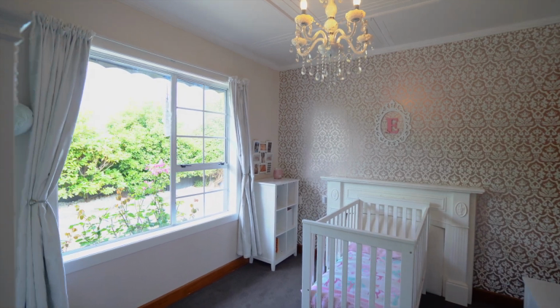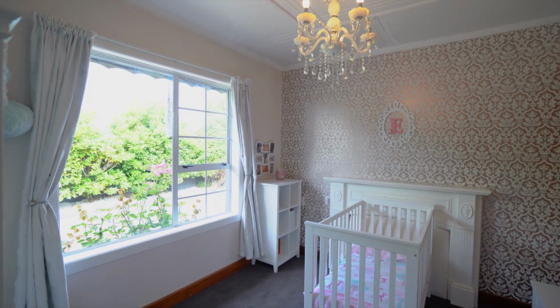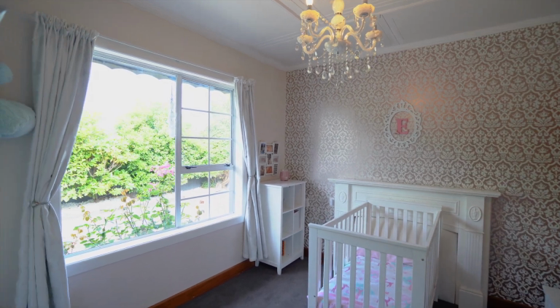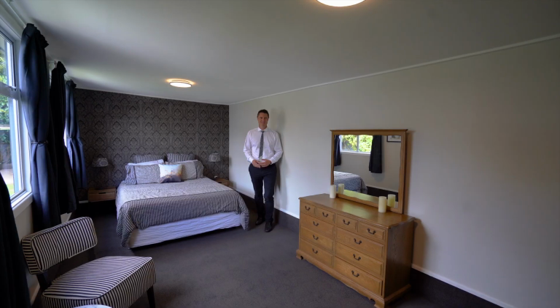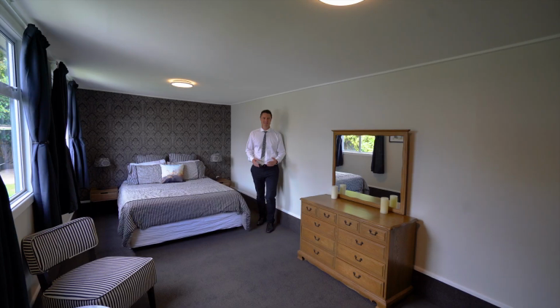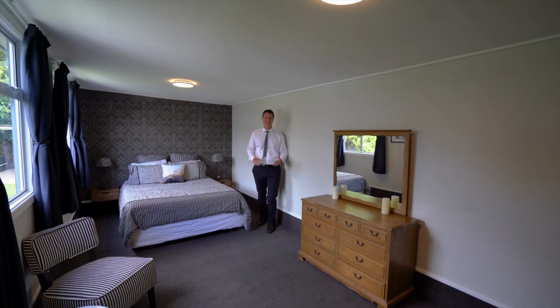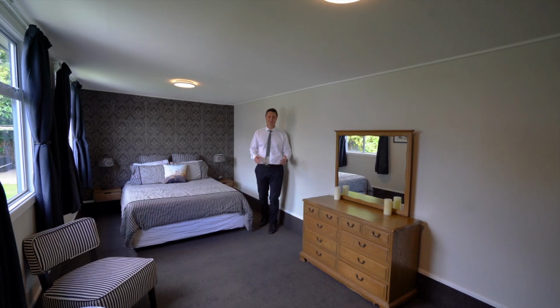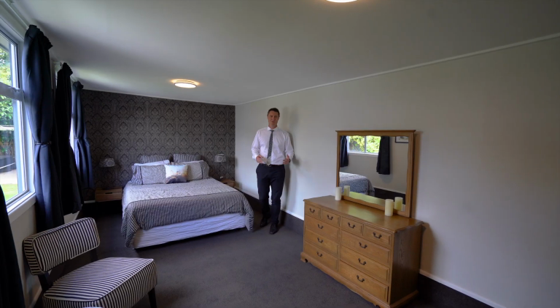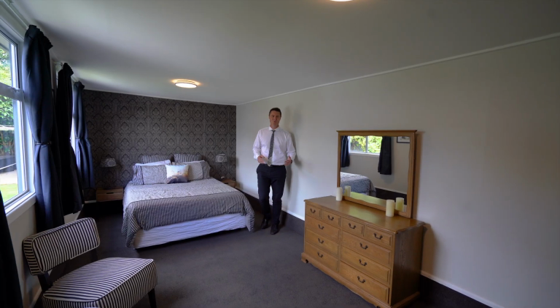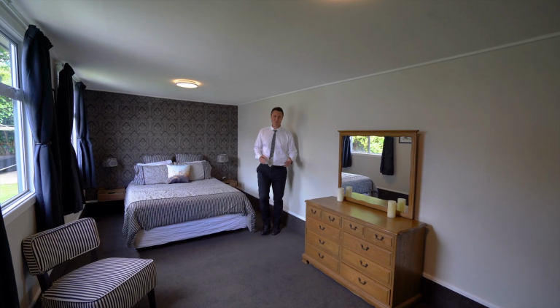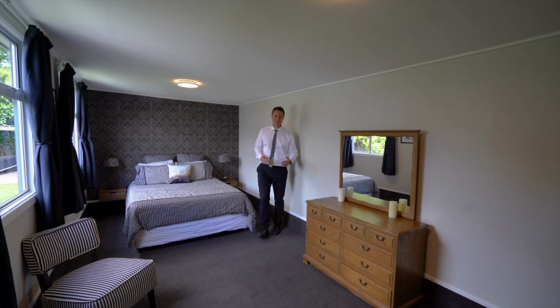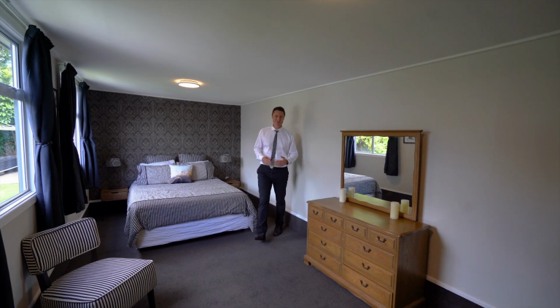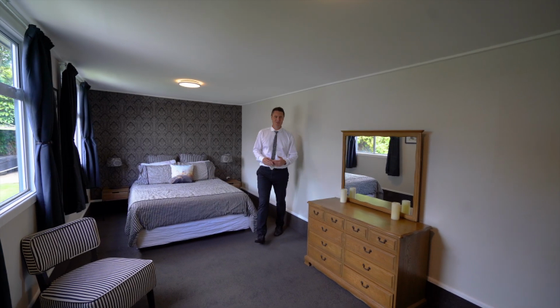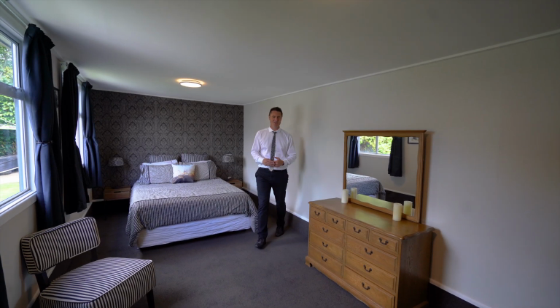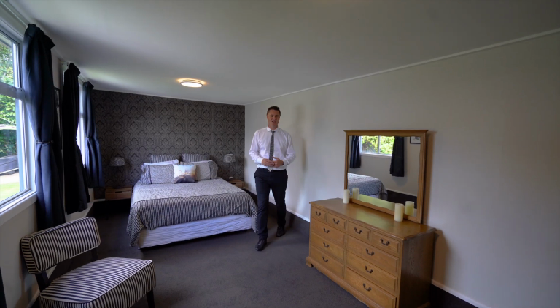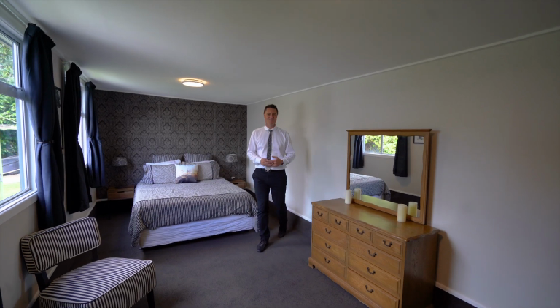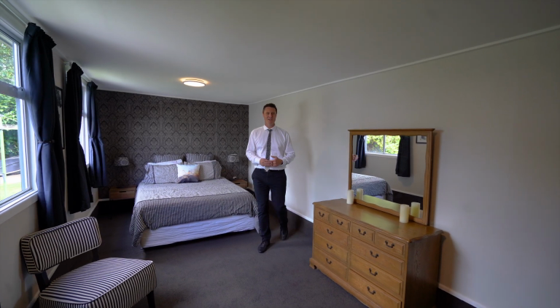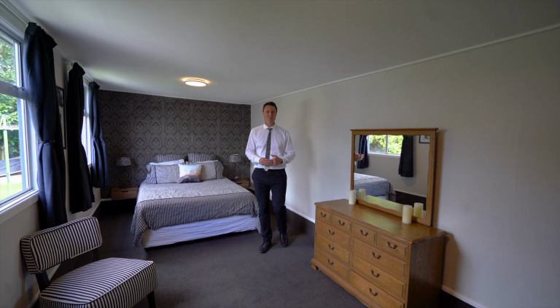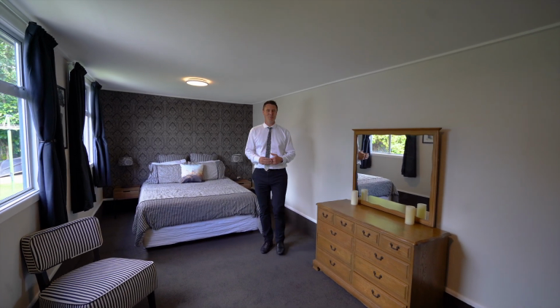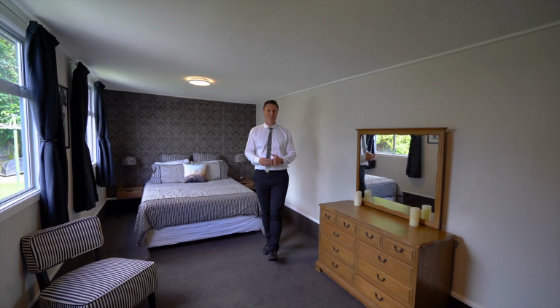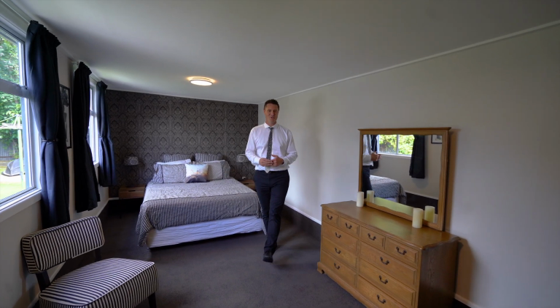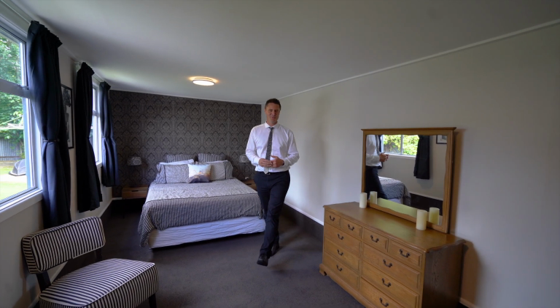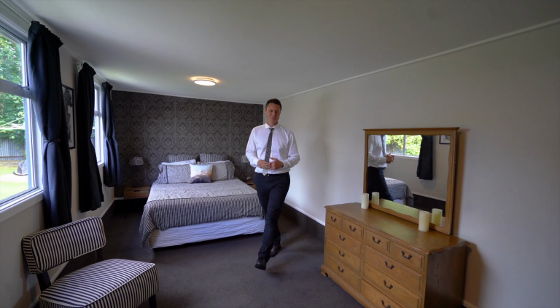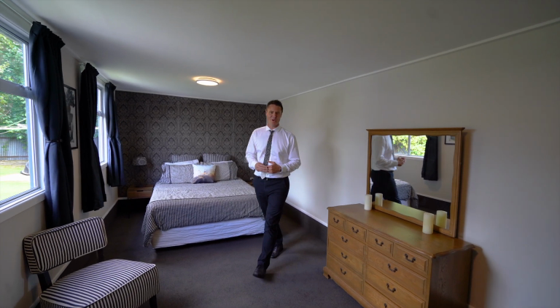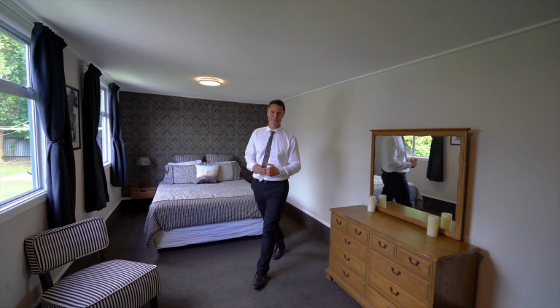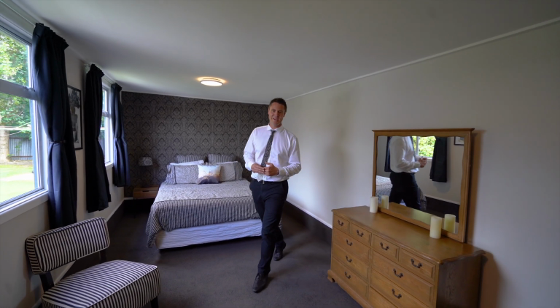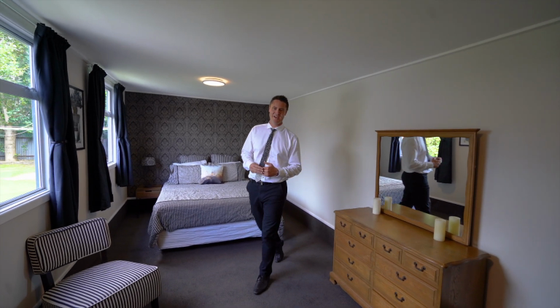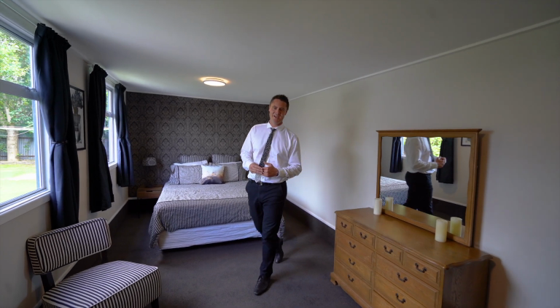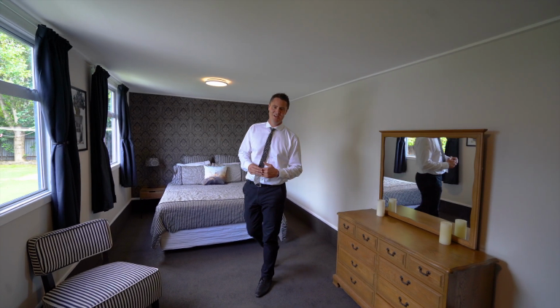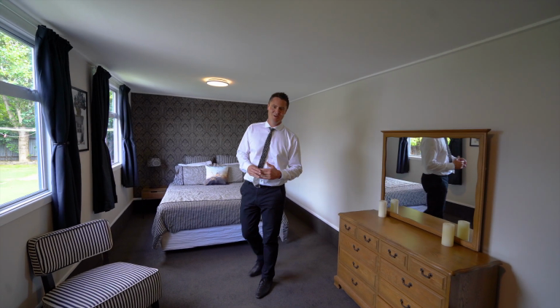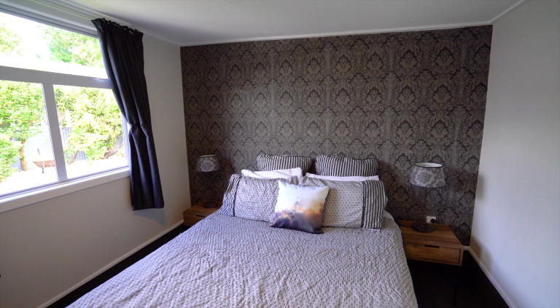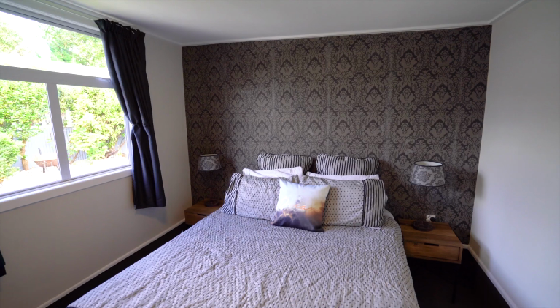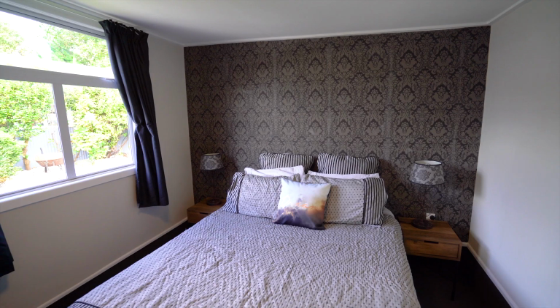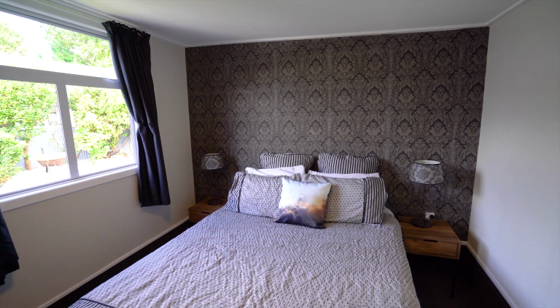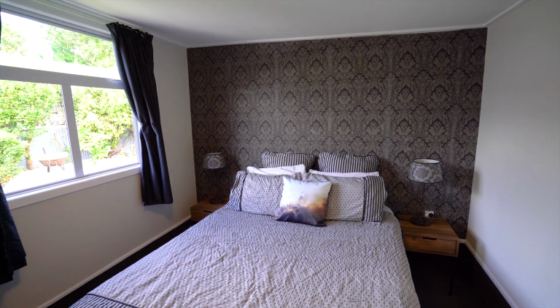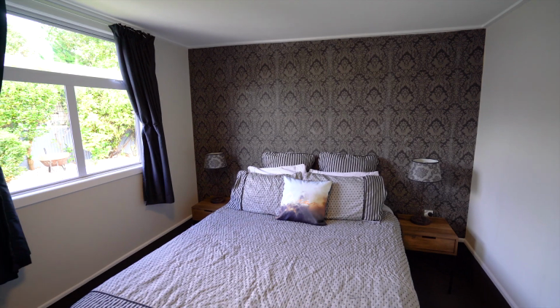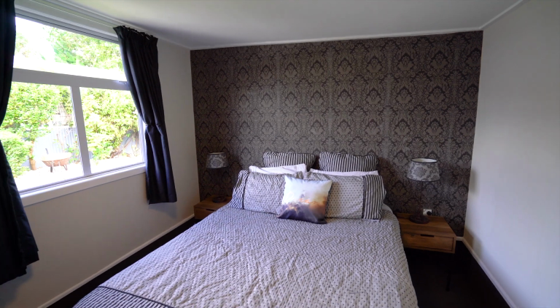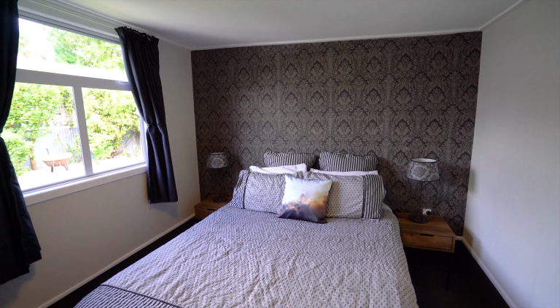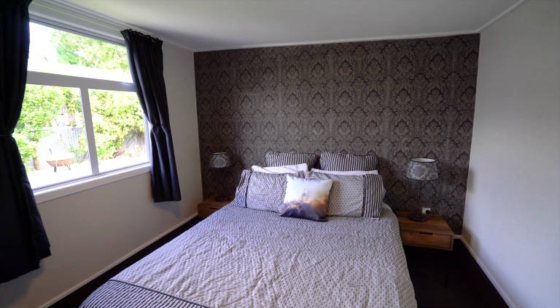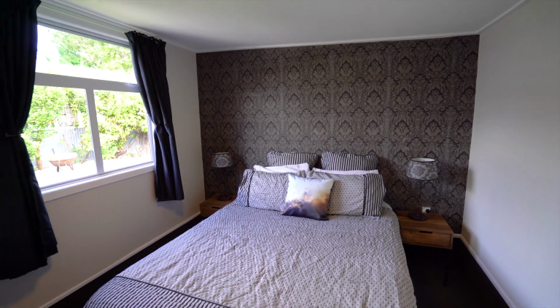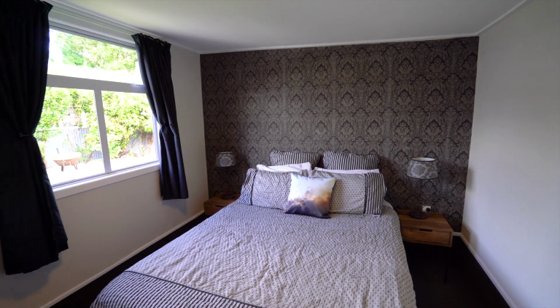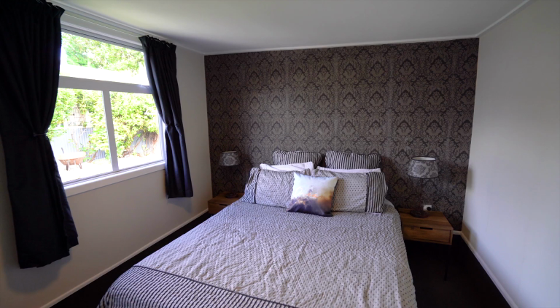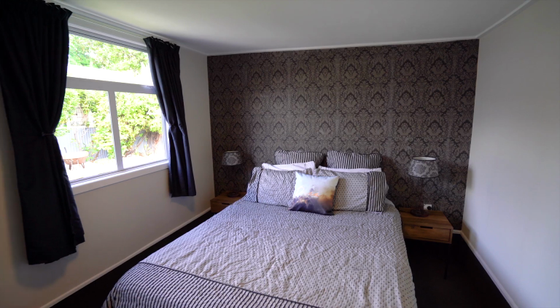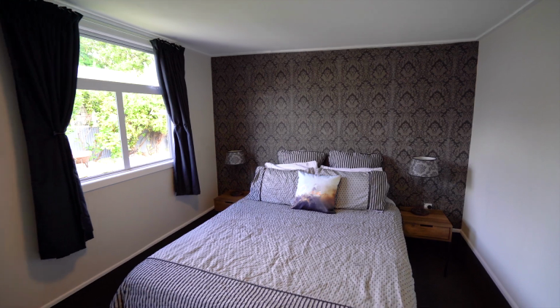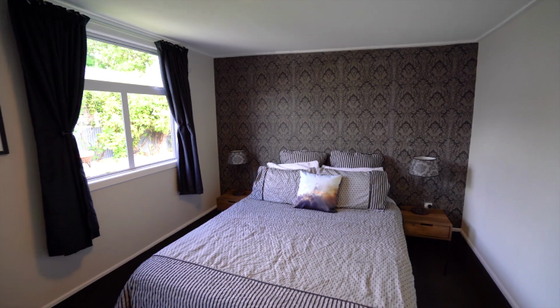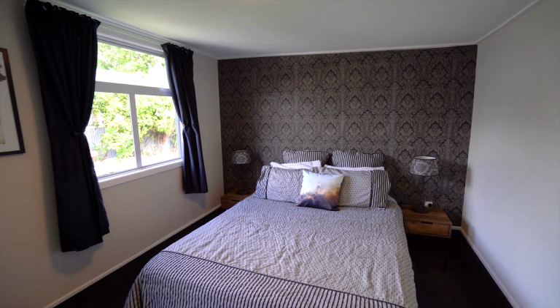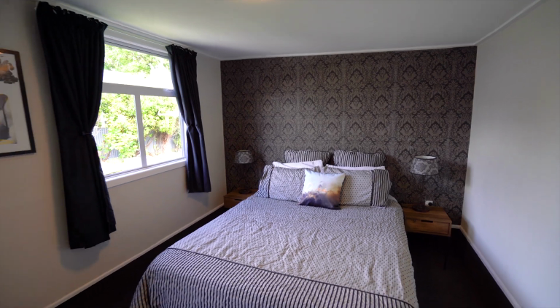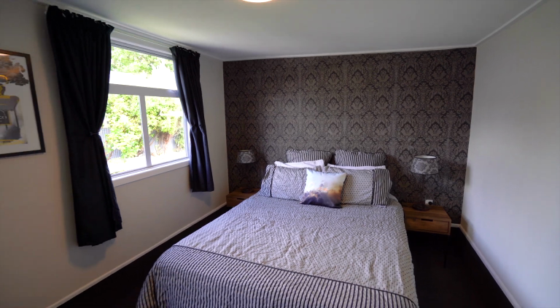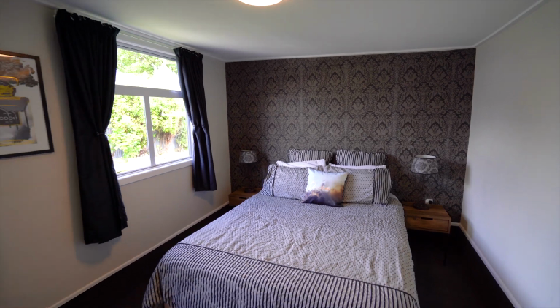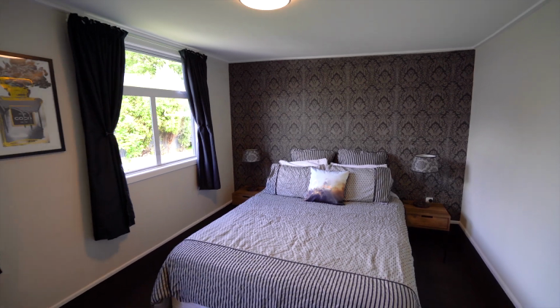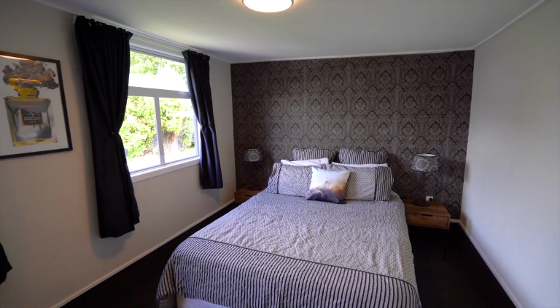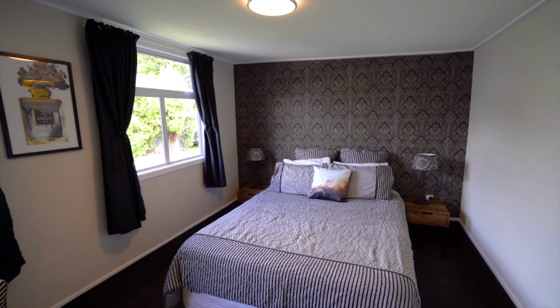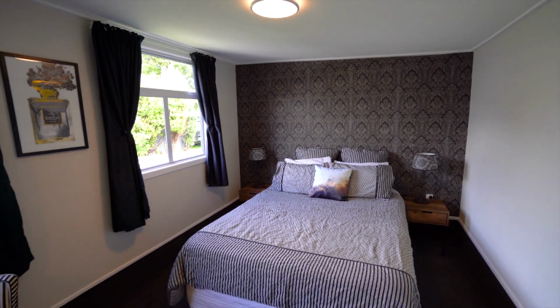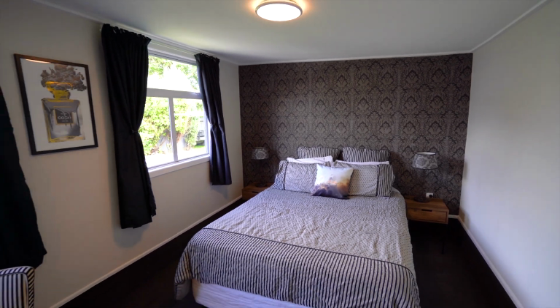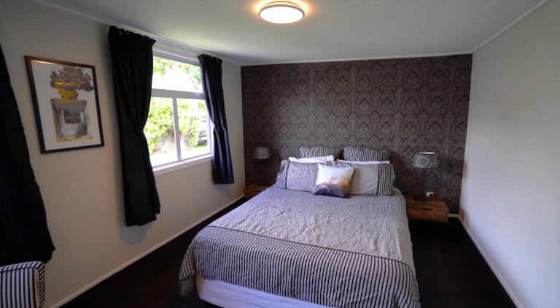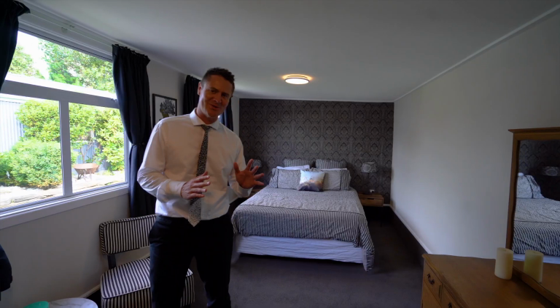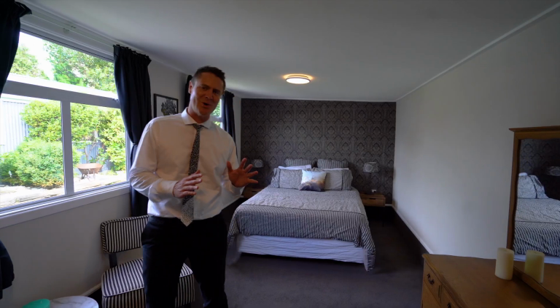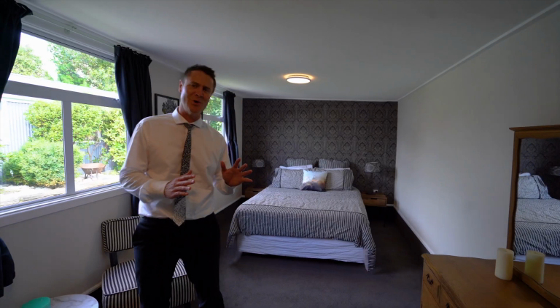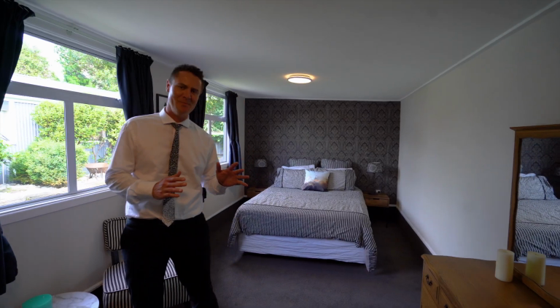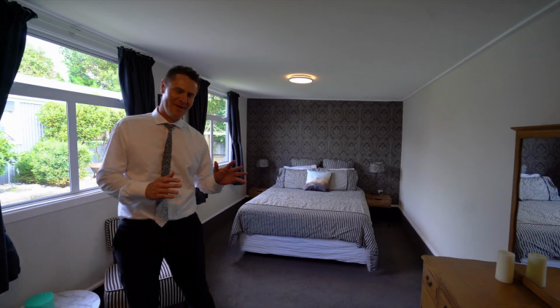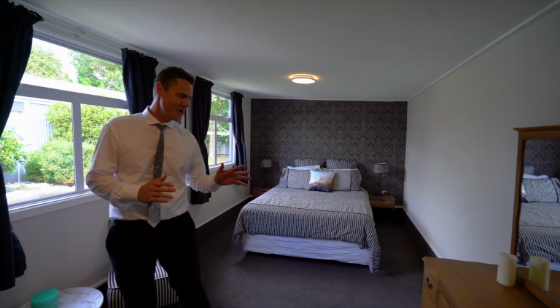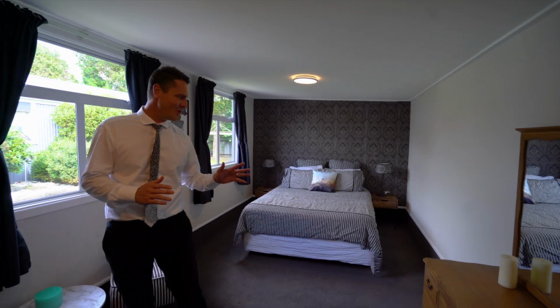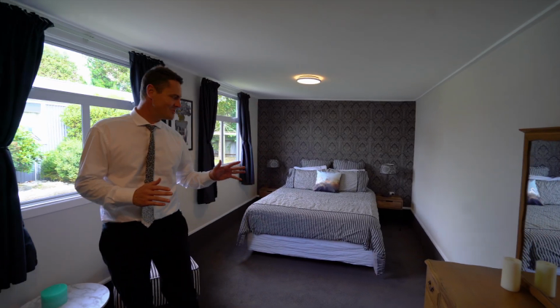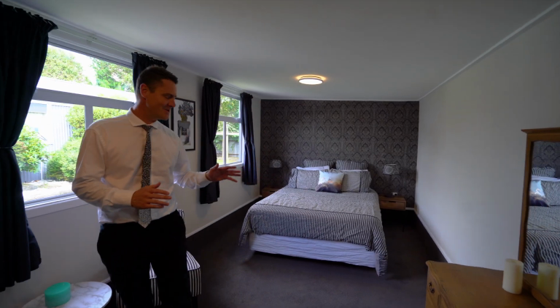So there's two really good sized double bedrooms on offer here, plus check out this amazing hobbies room which will give you so many options.